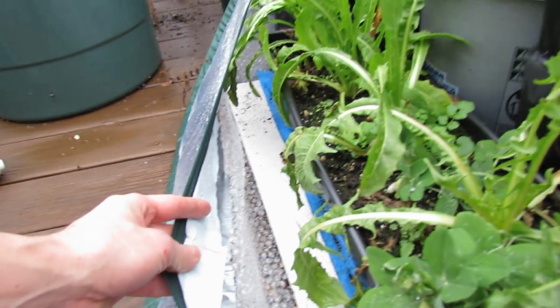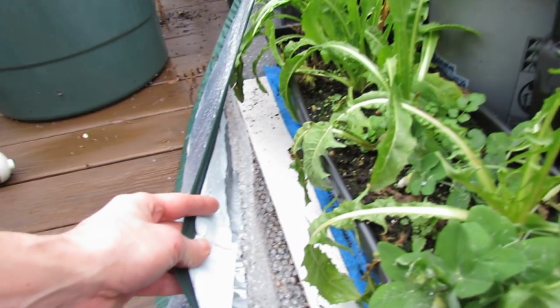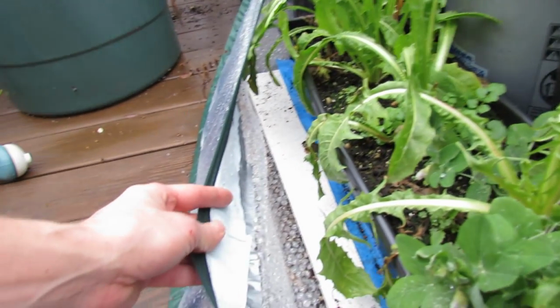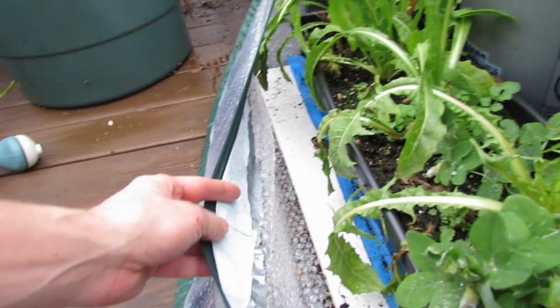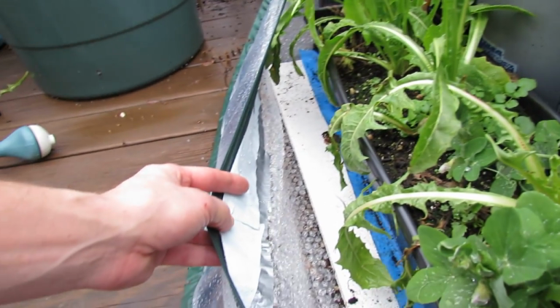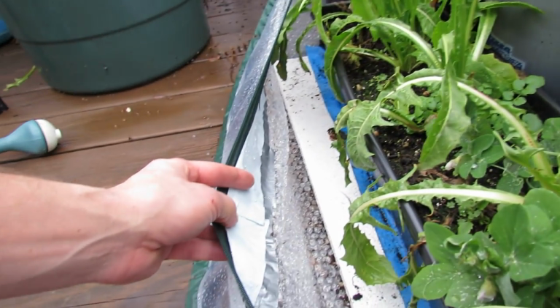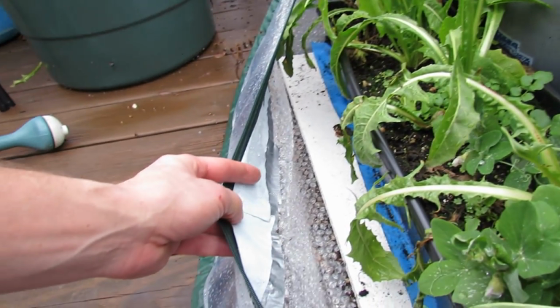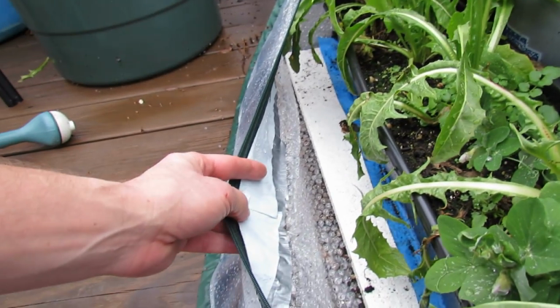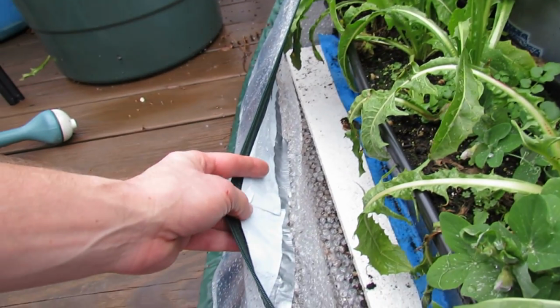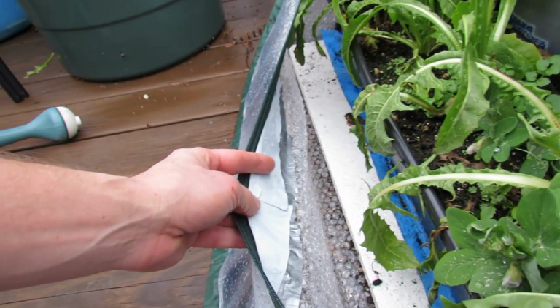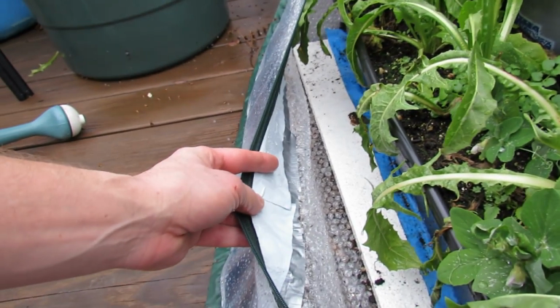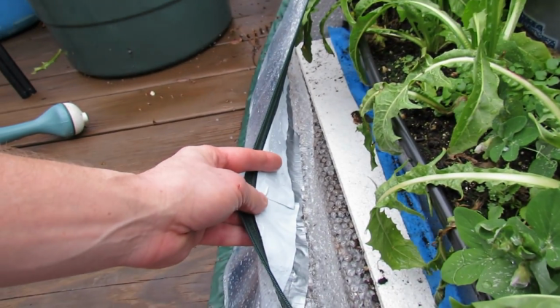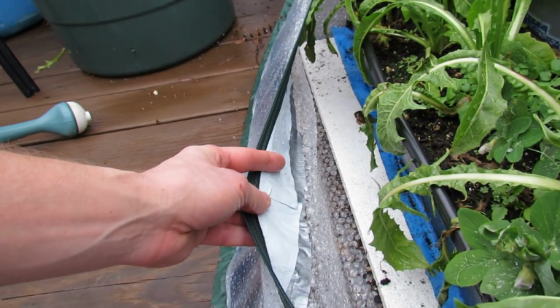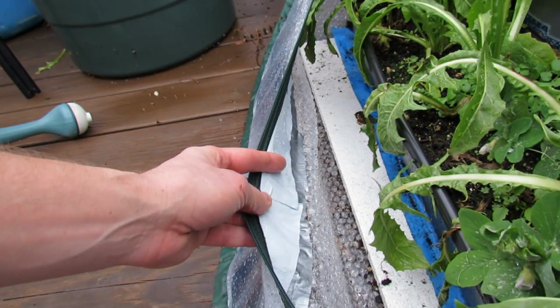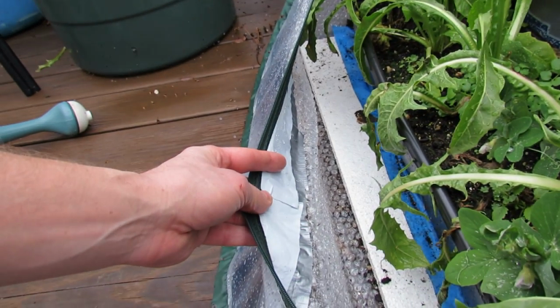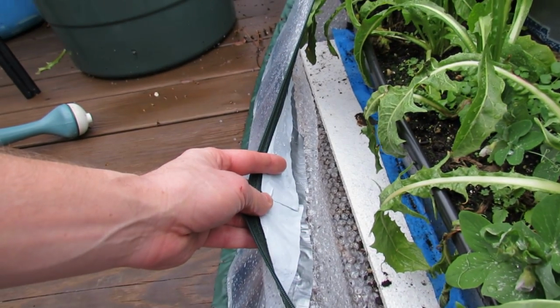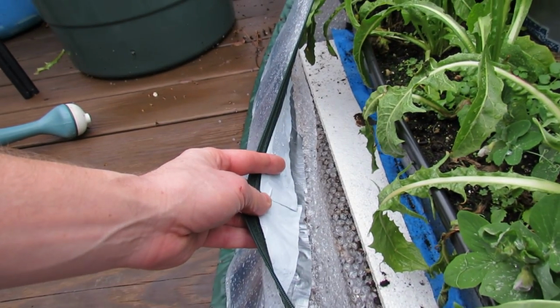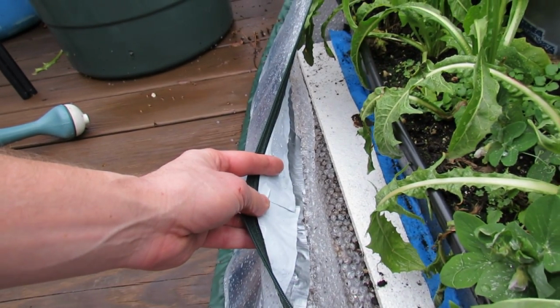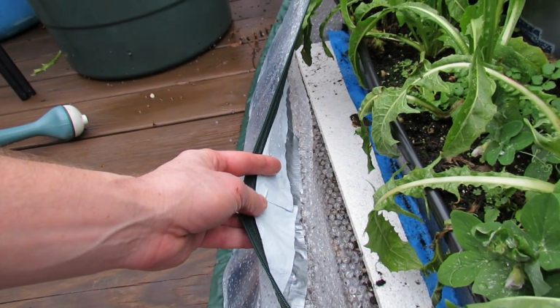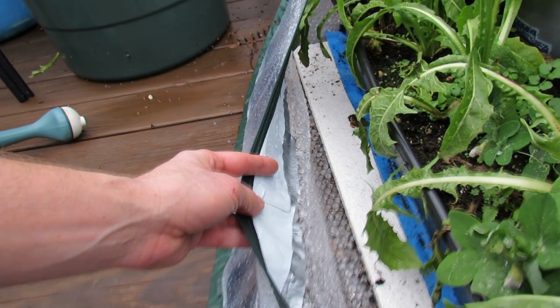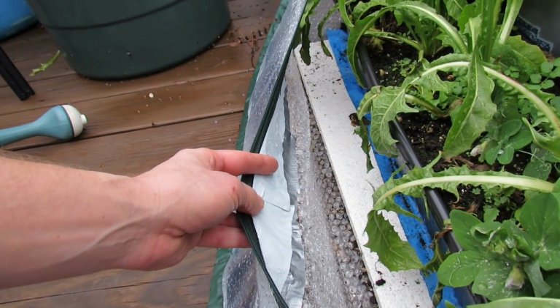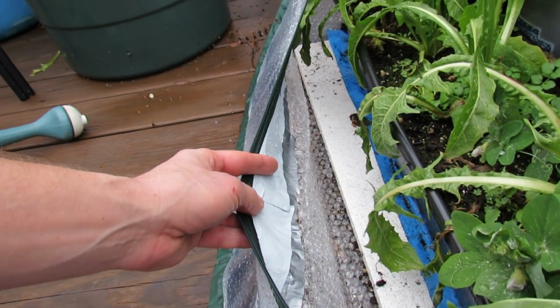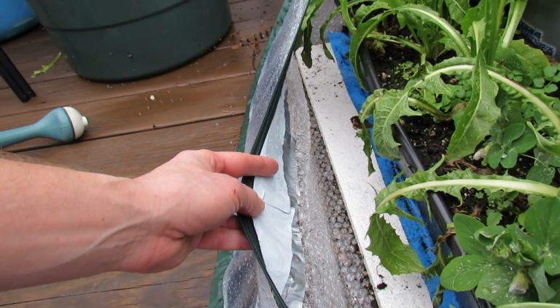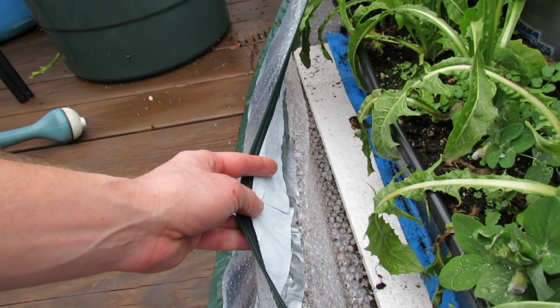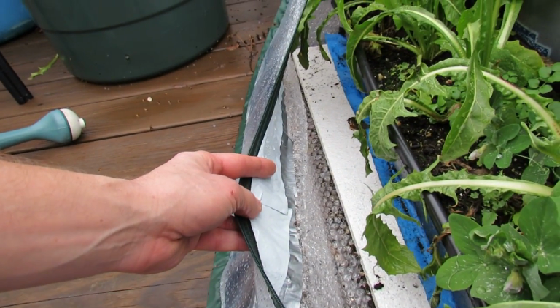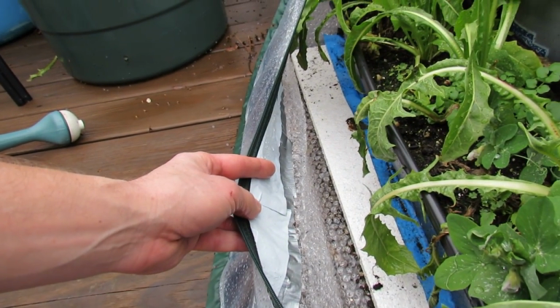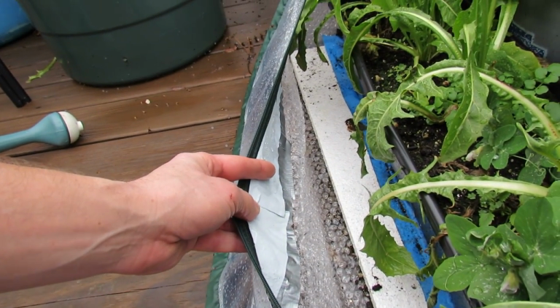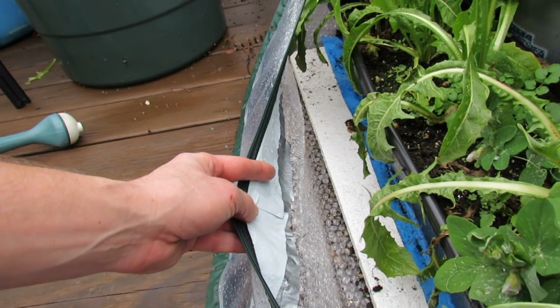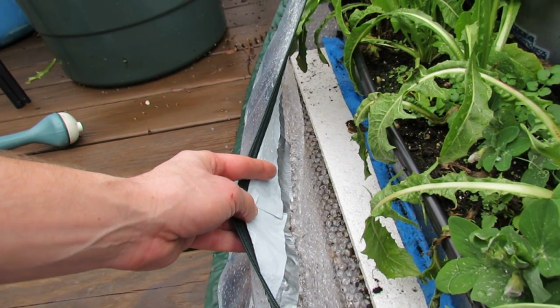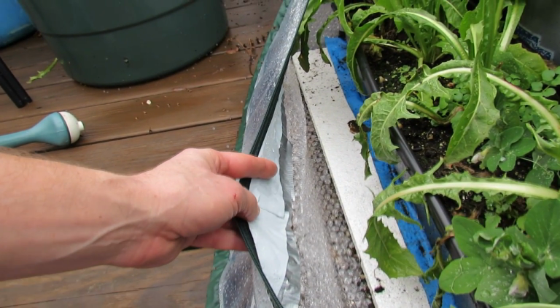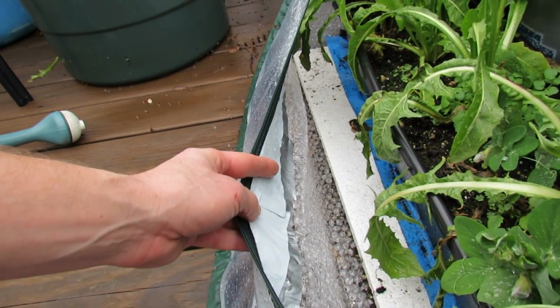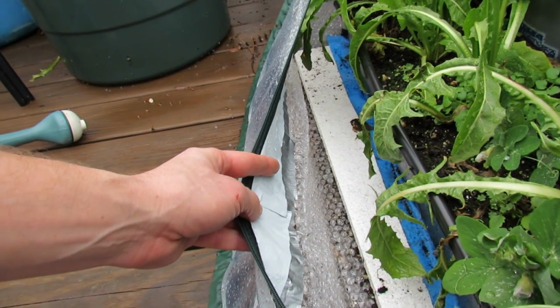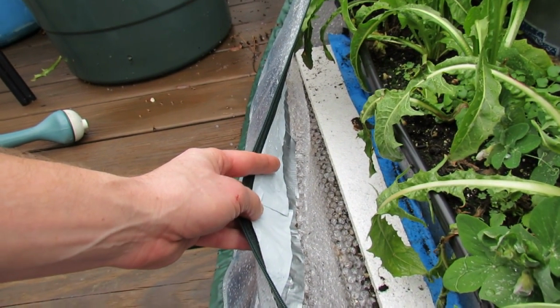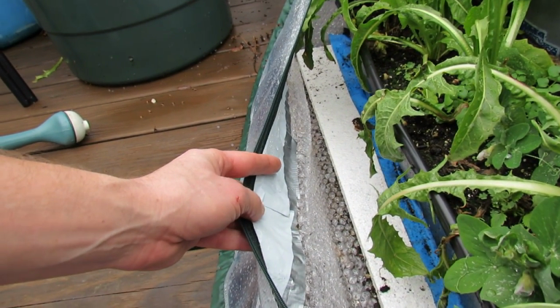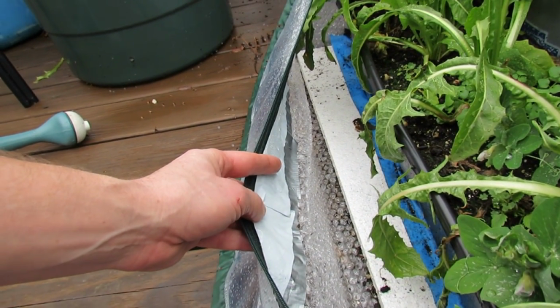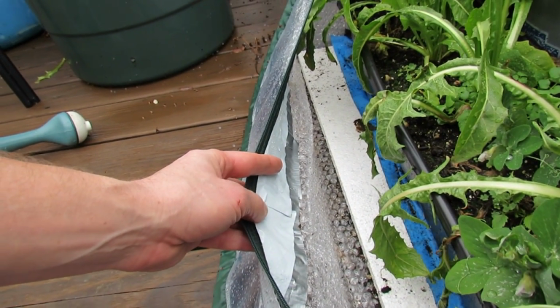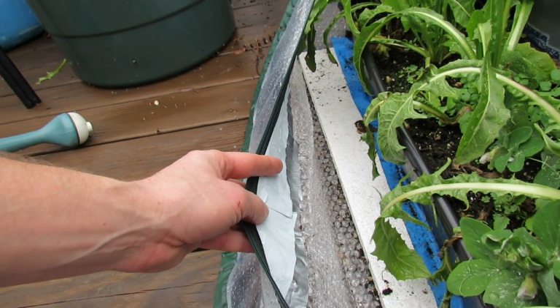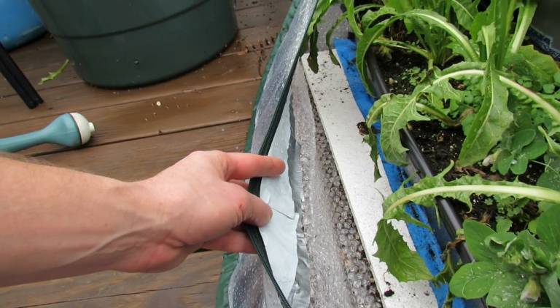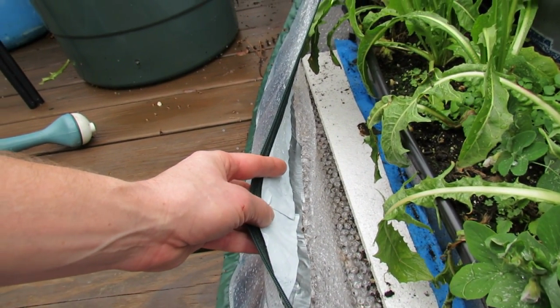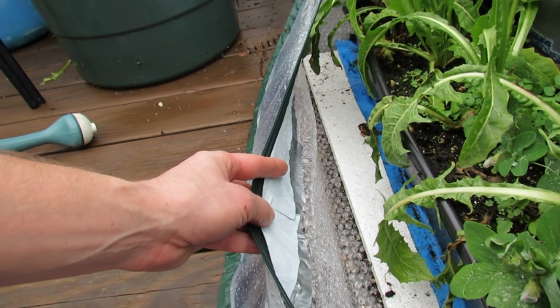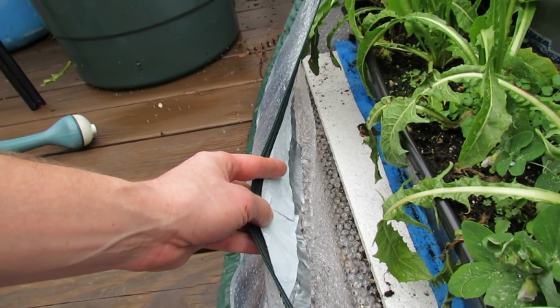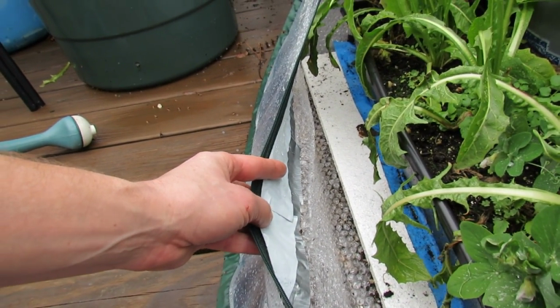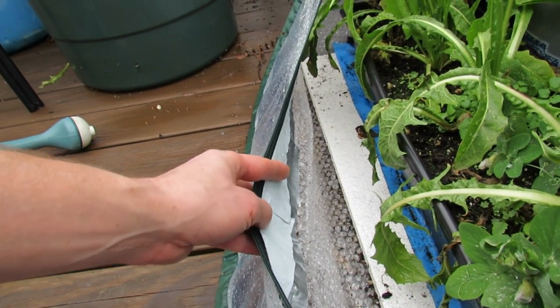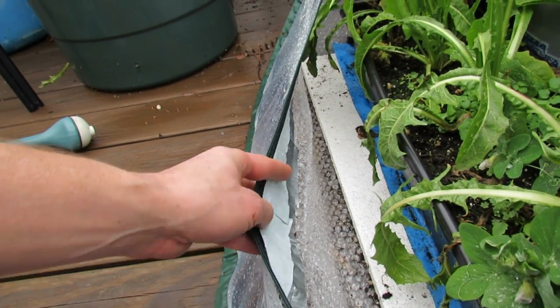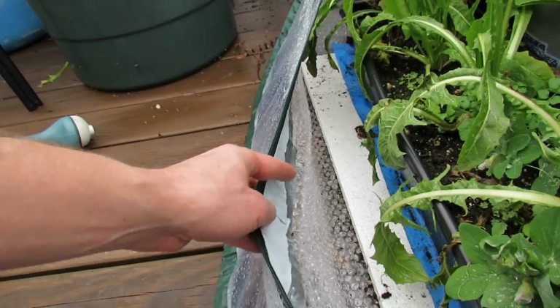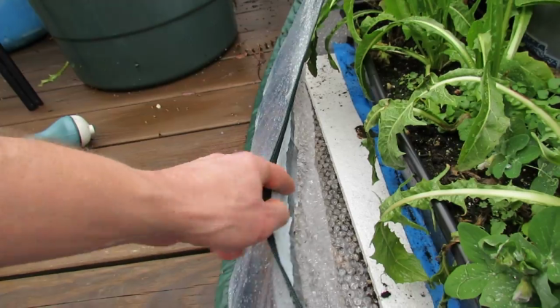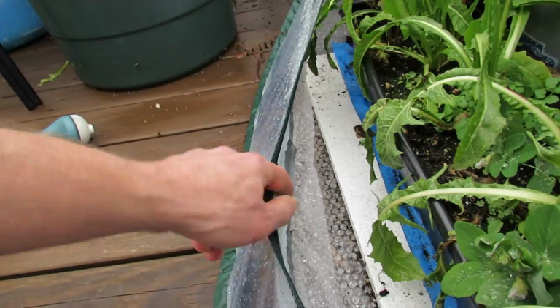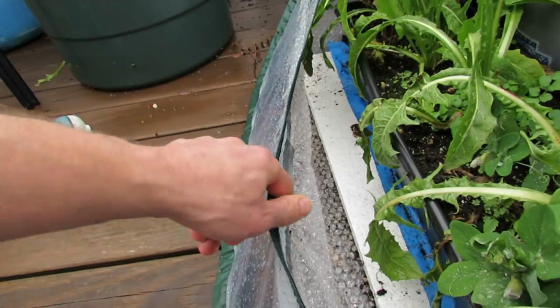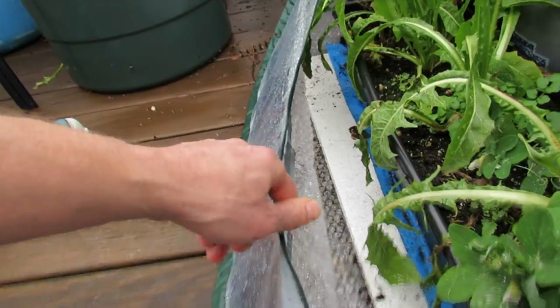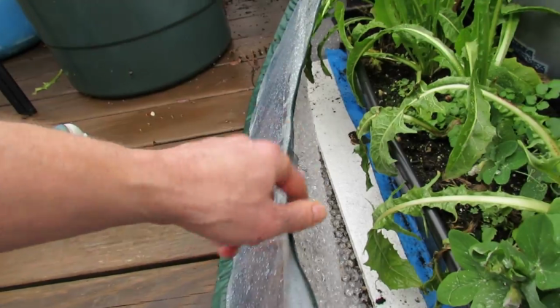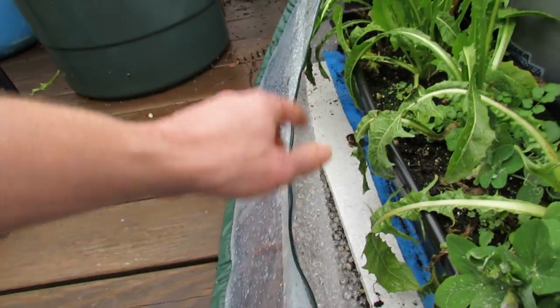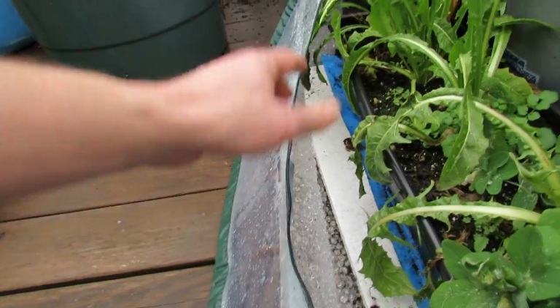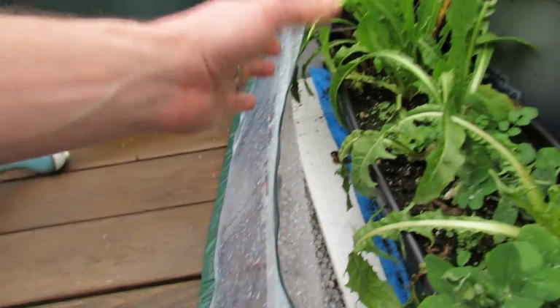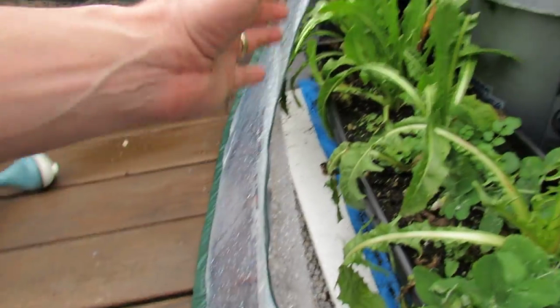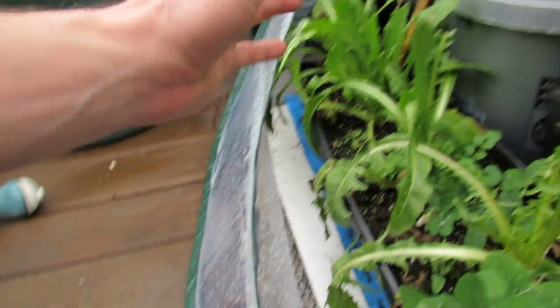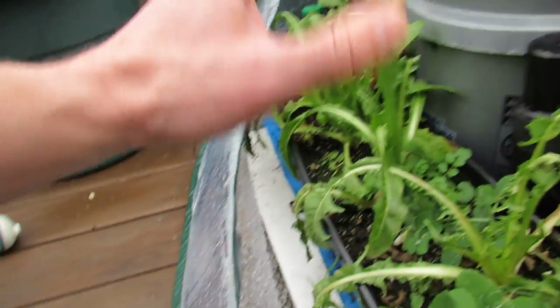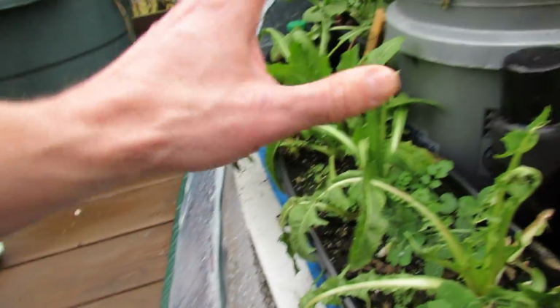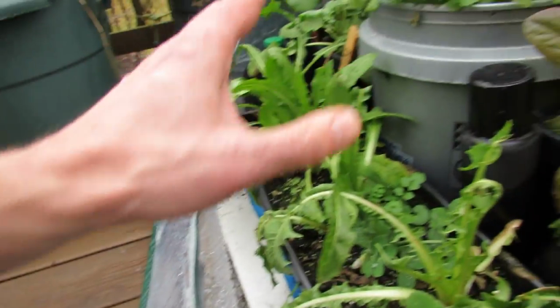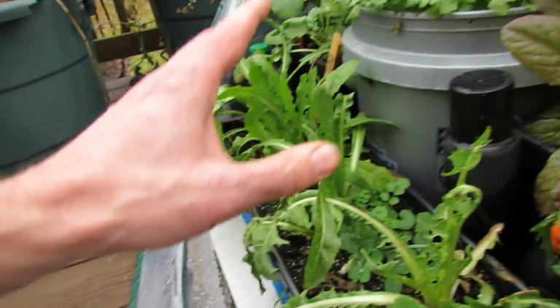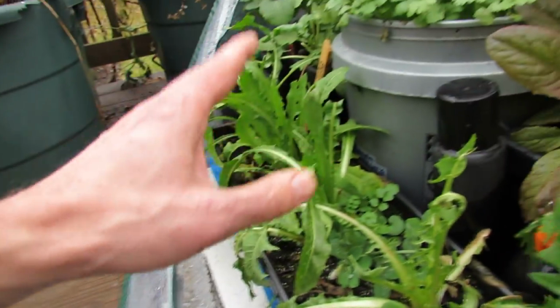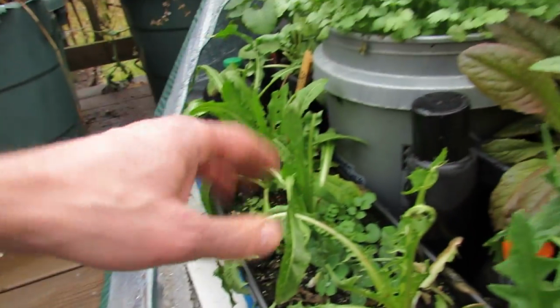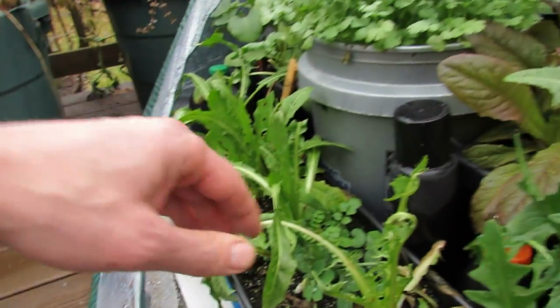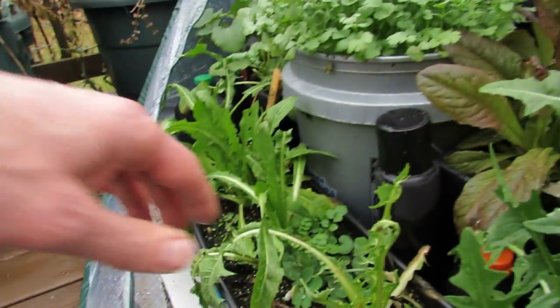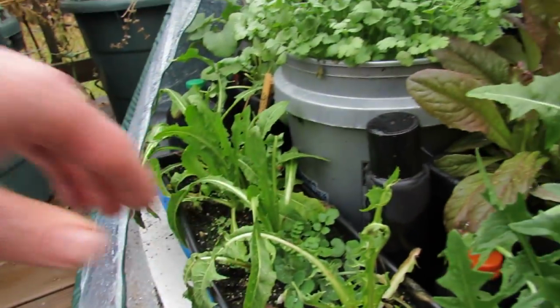That duct tape peeled off the first row I put down, so you have to keep an eye on it — you just don't want any holes to open up.